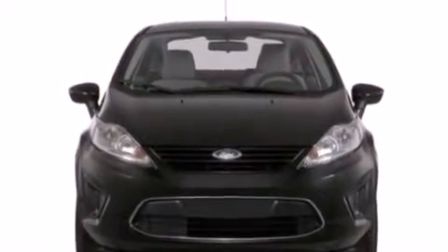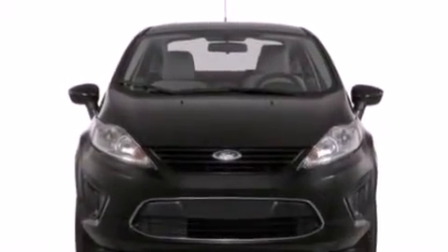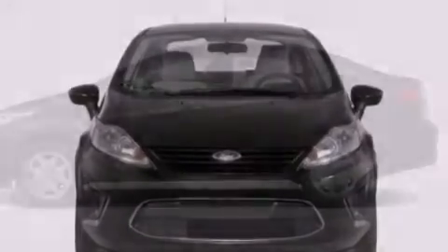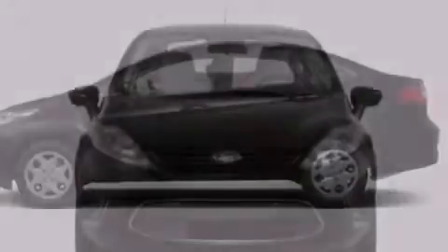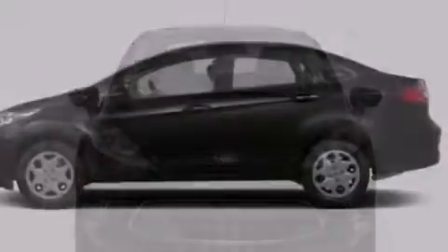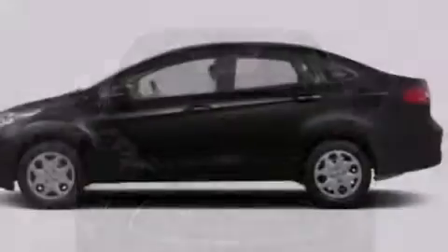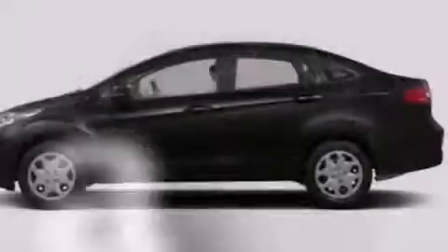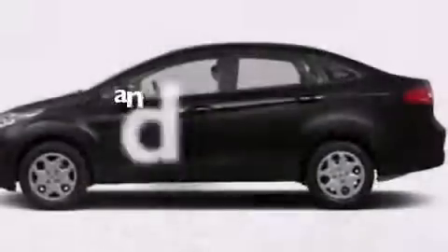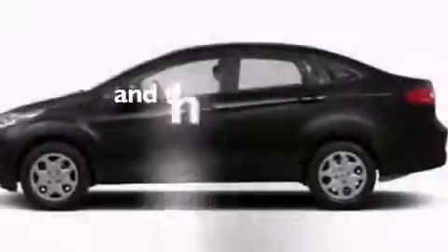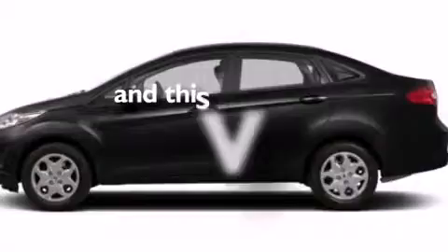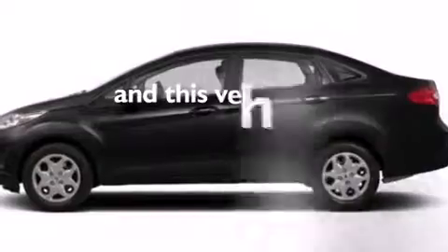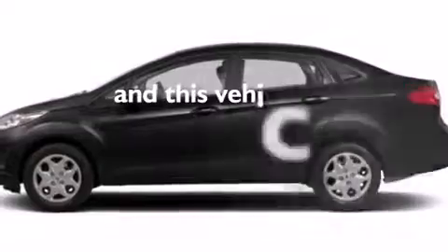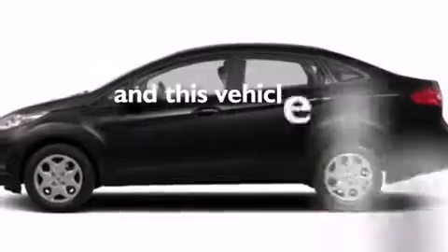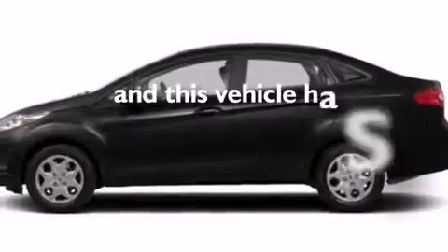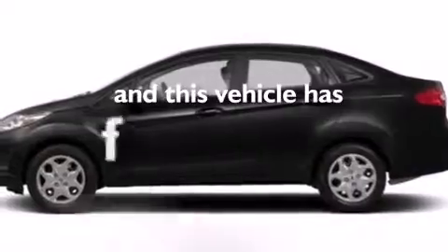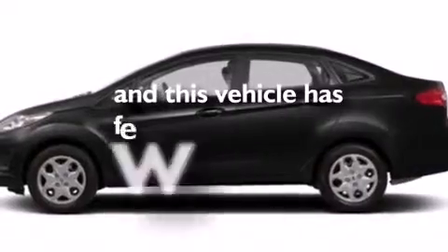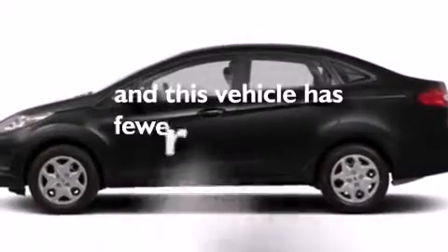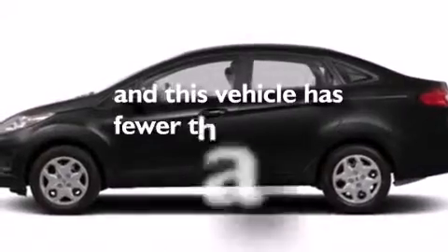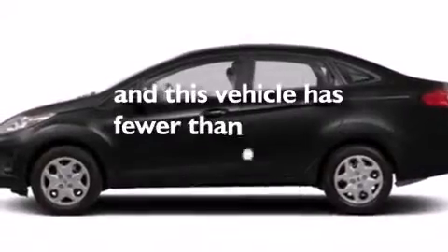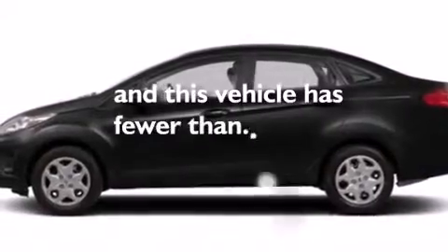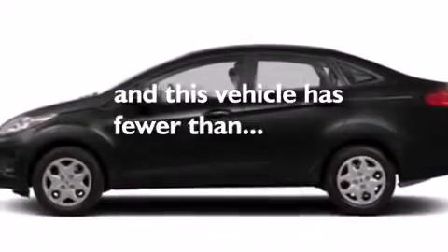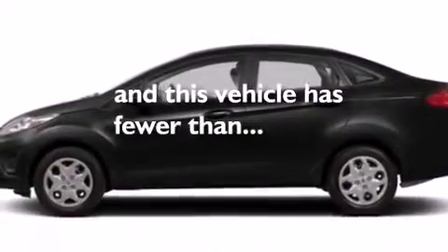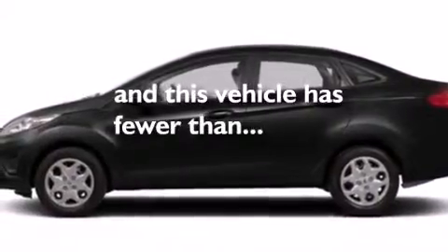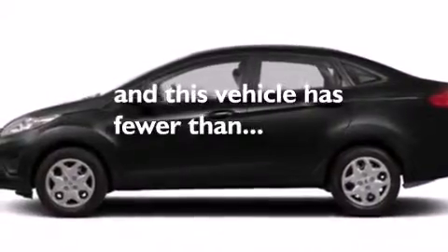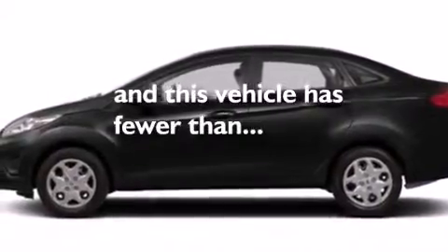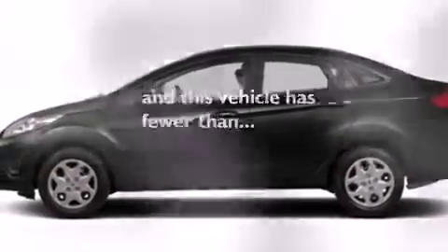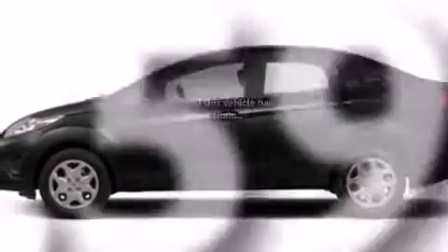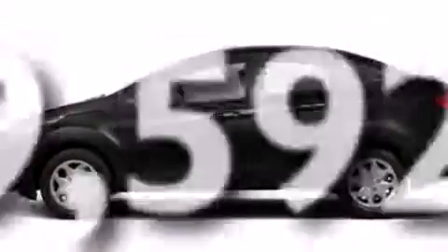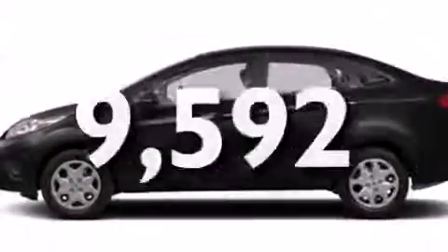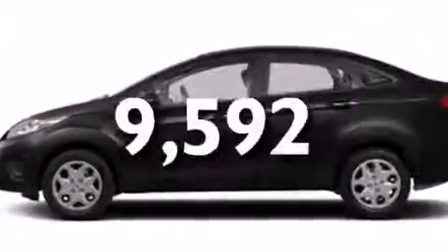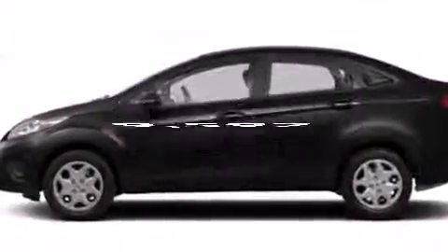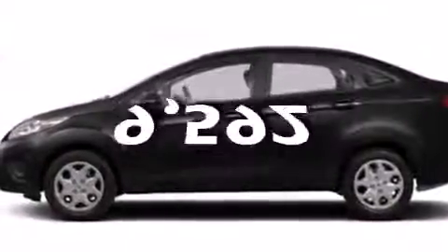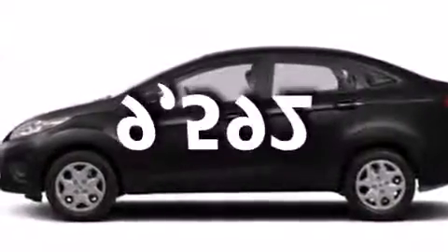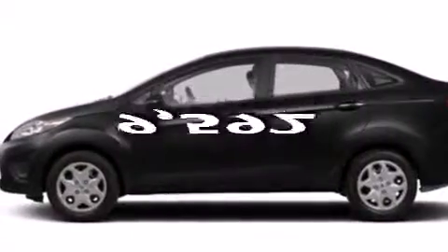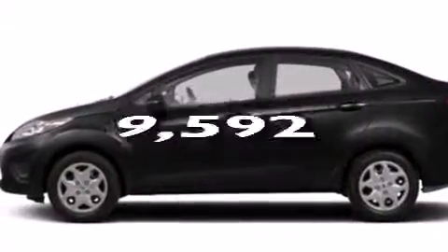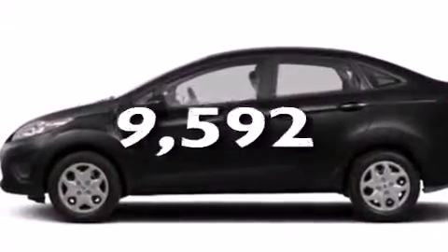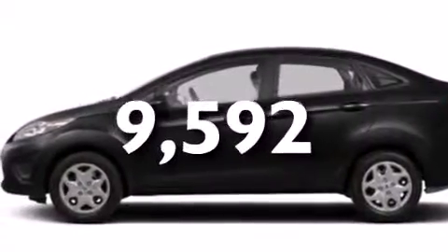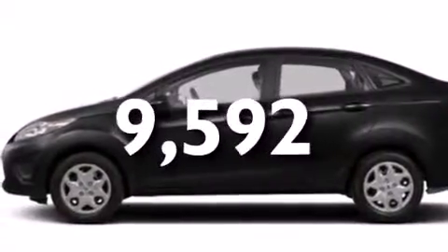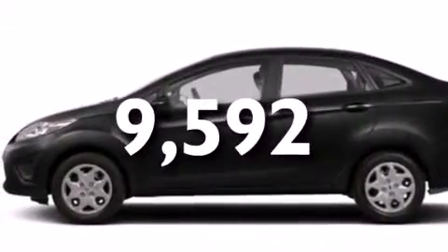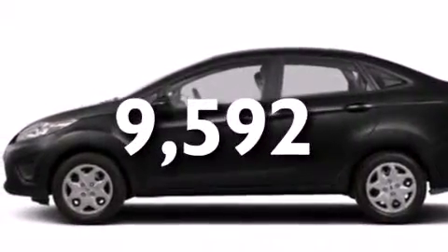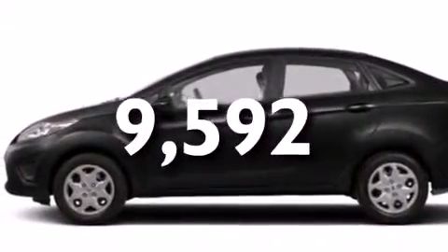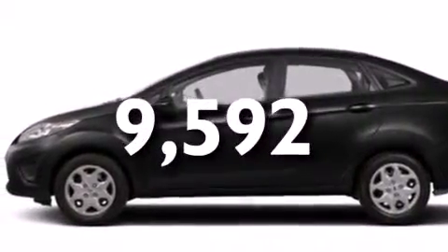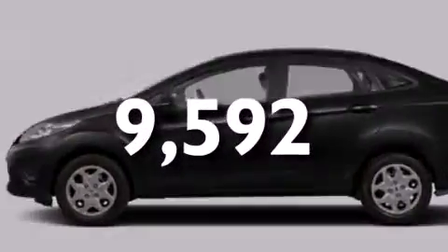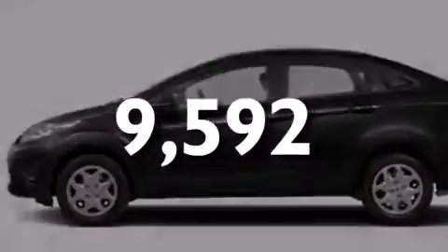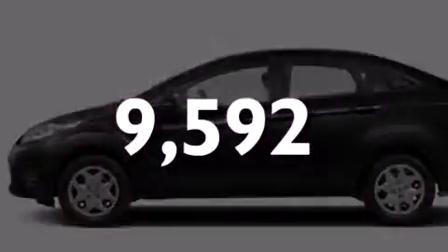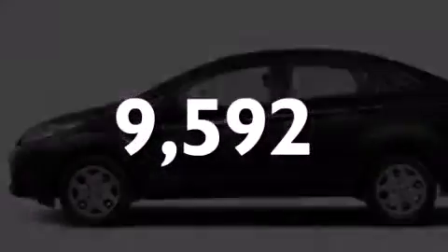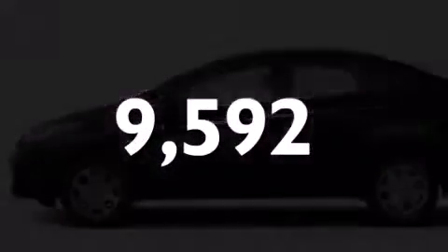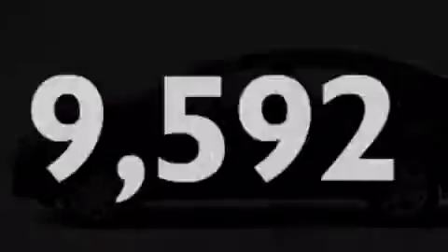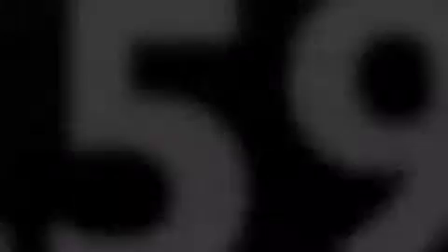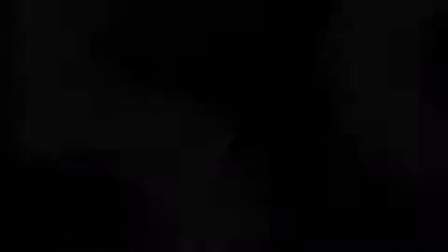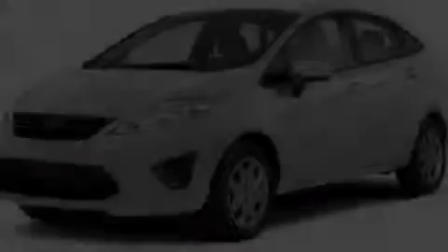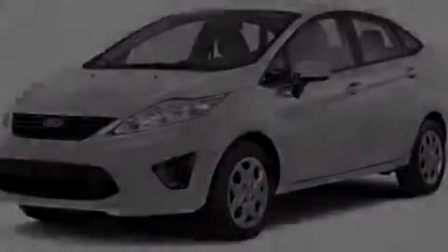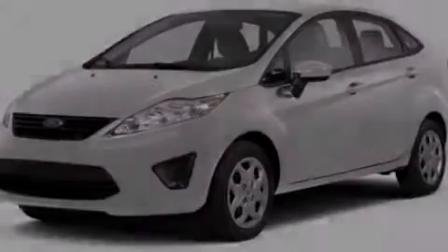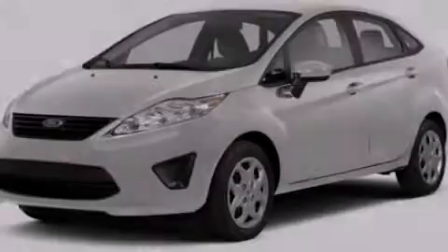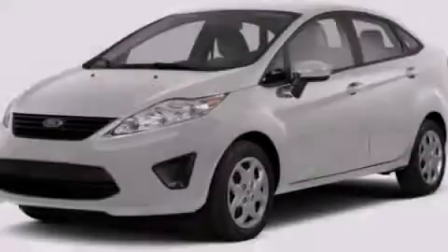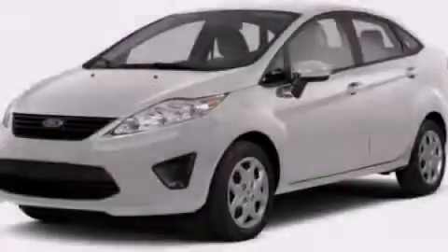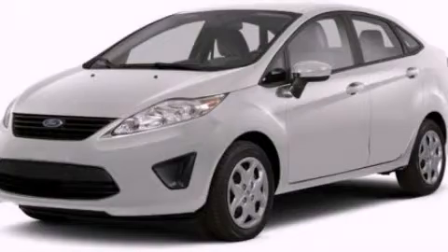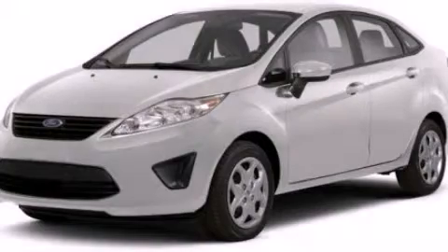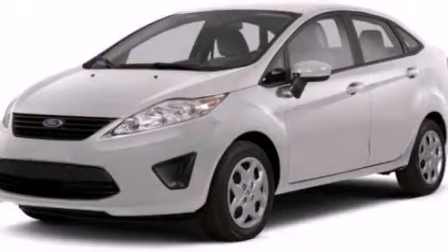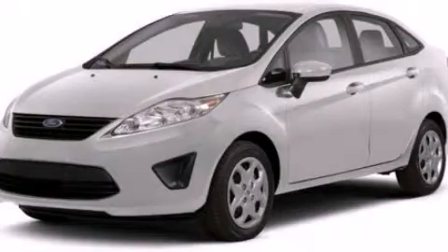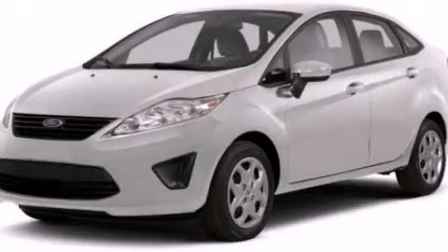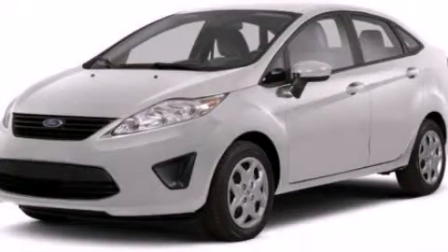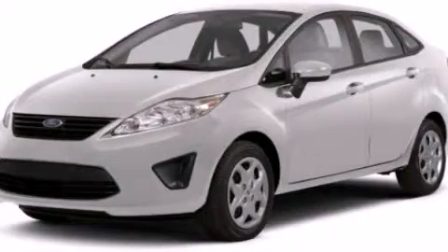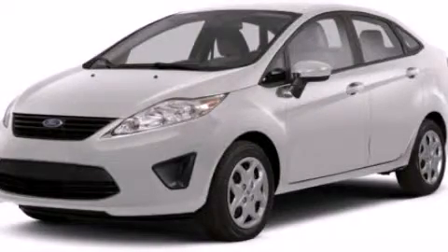And this vehicle has less than 10,000 miles. Contact us today to arrange your test drive.